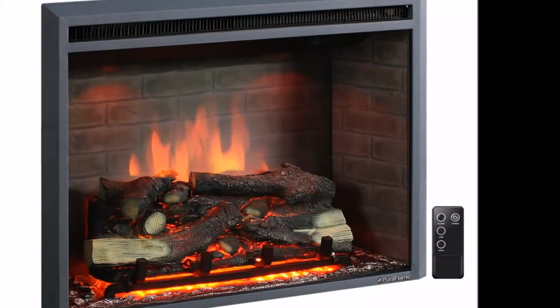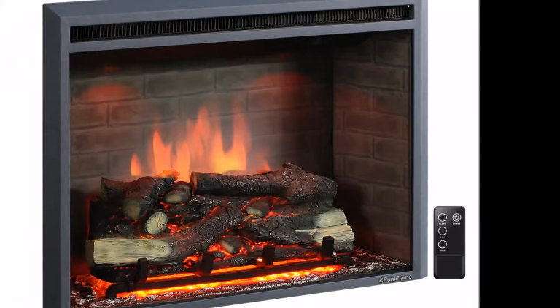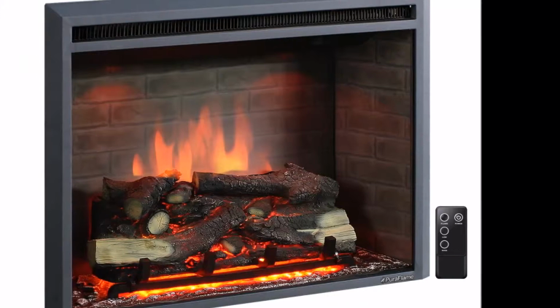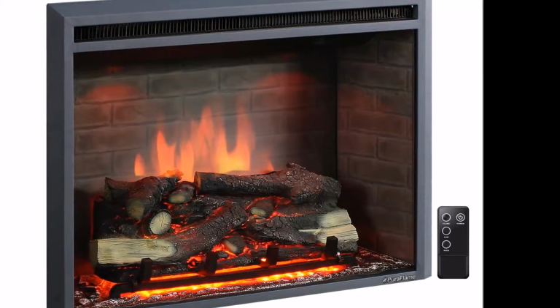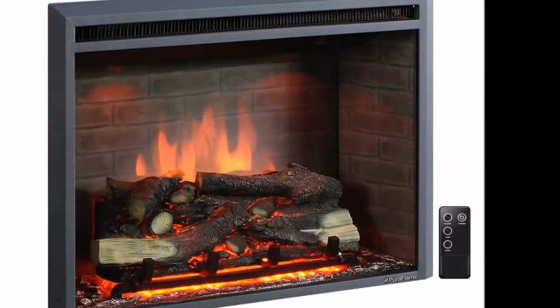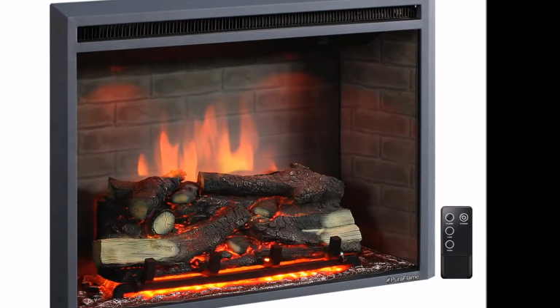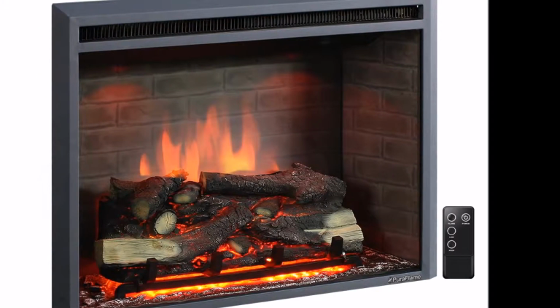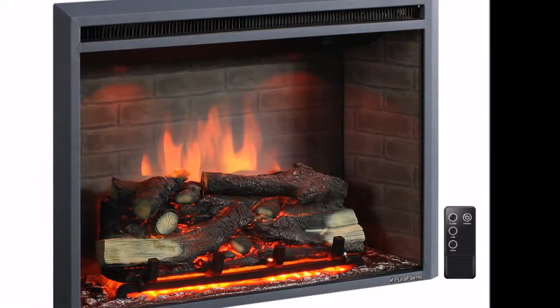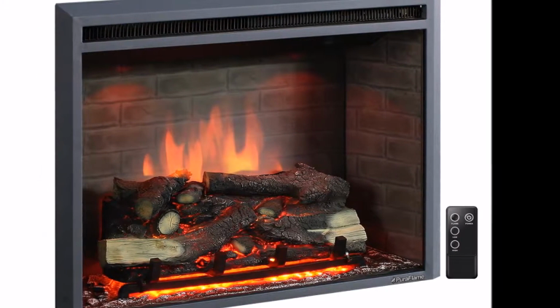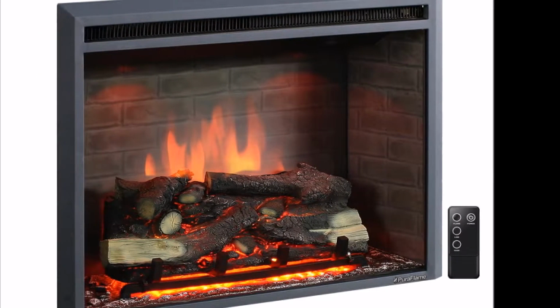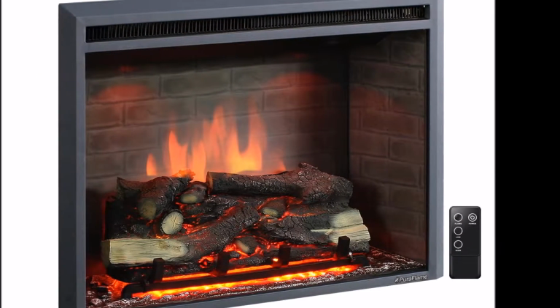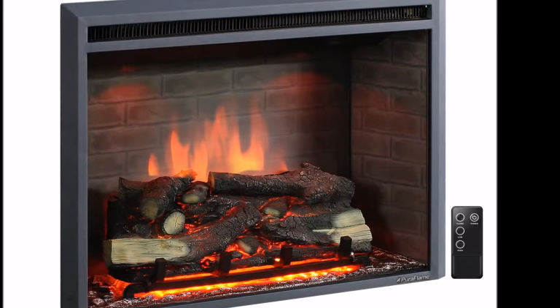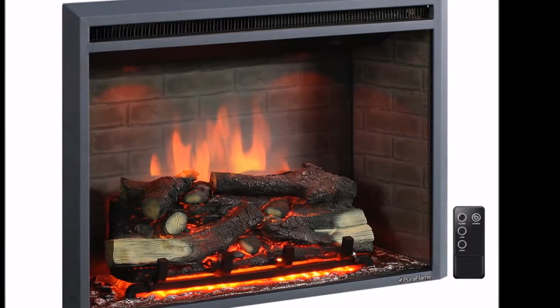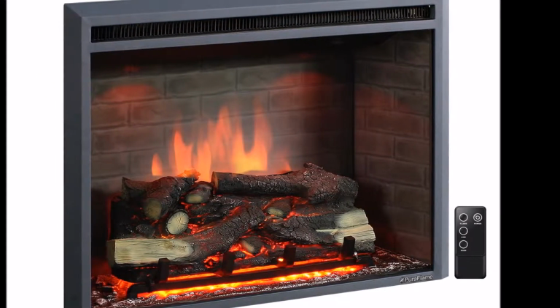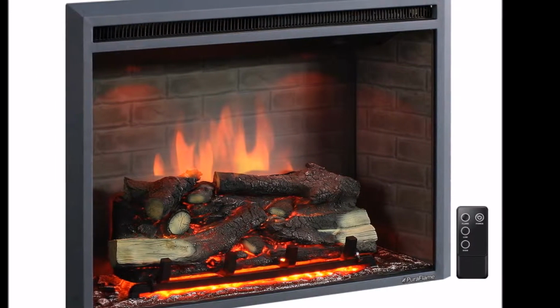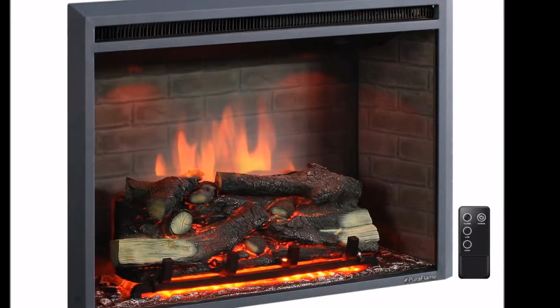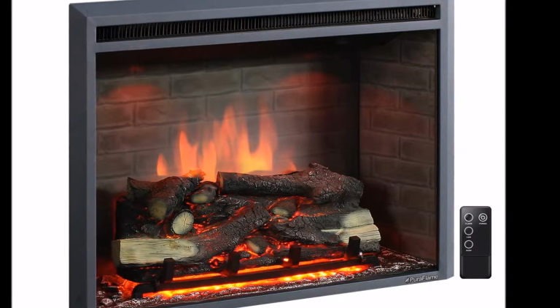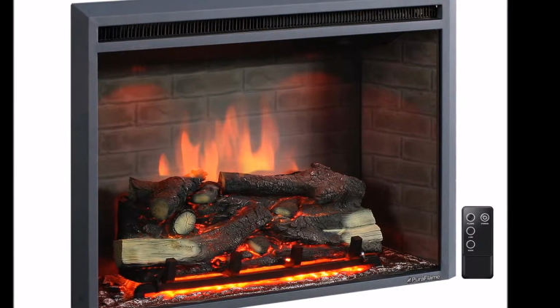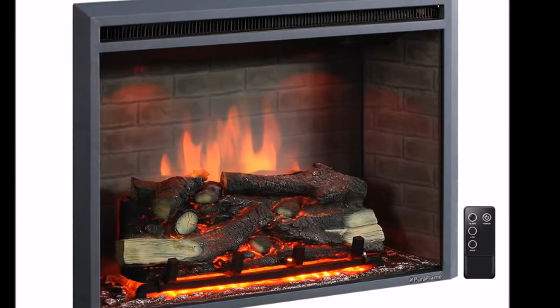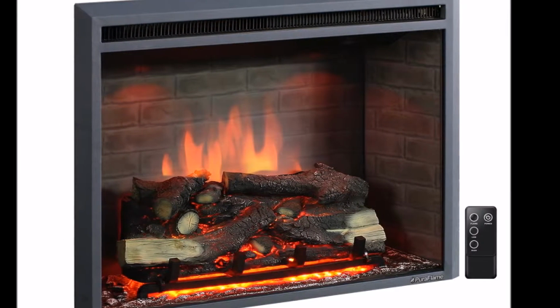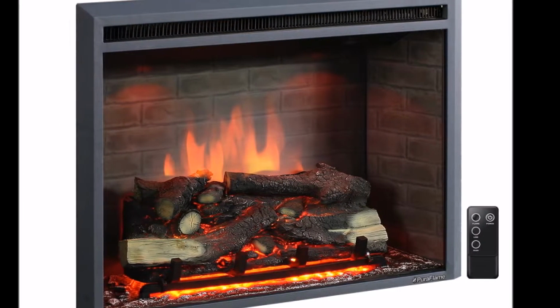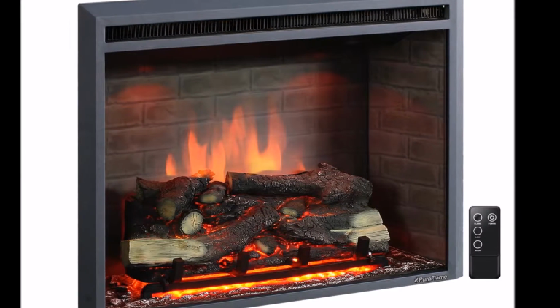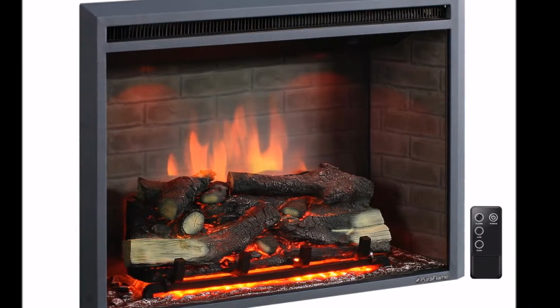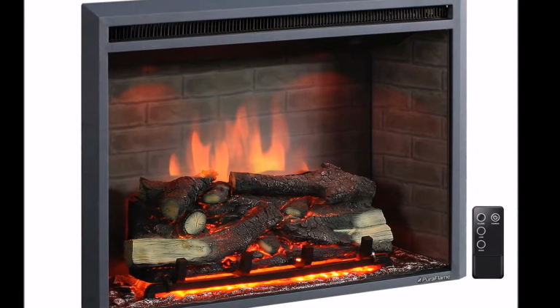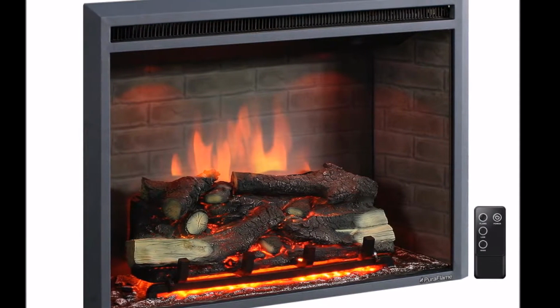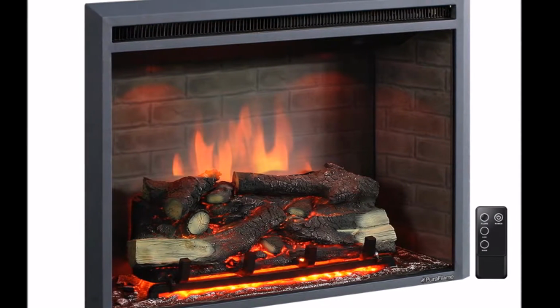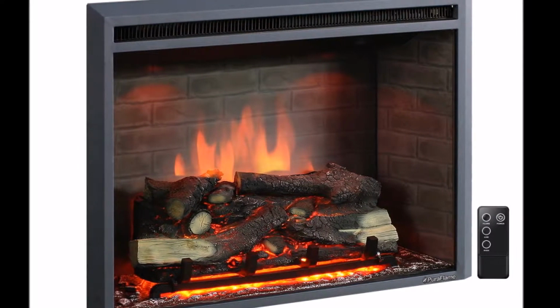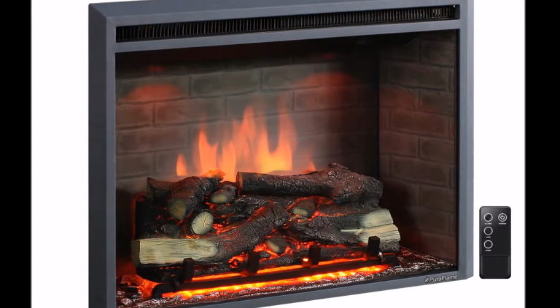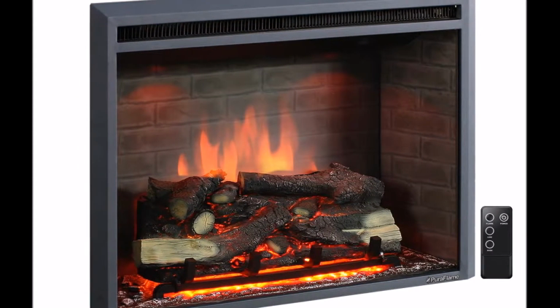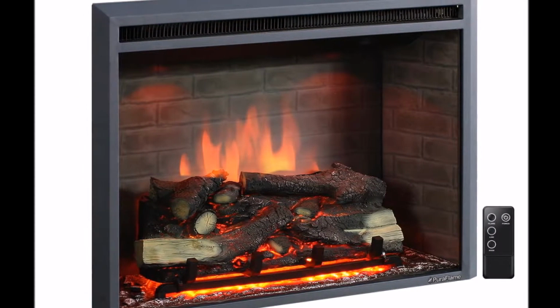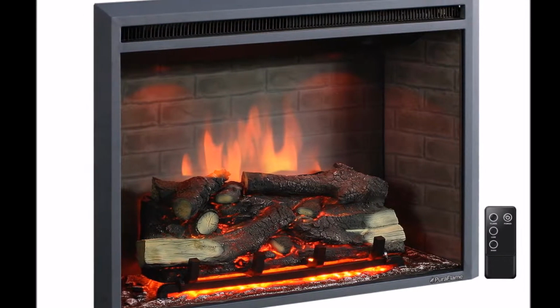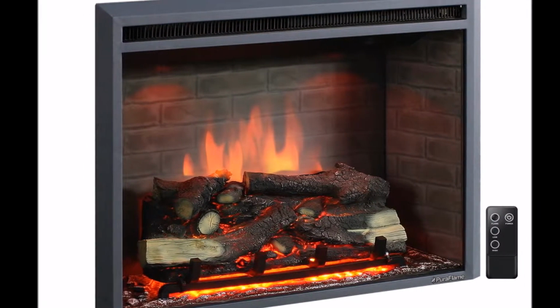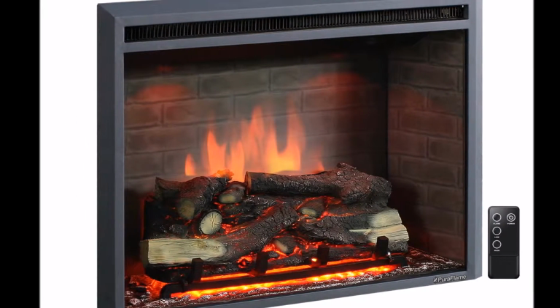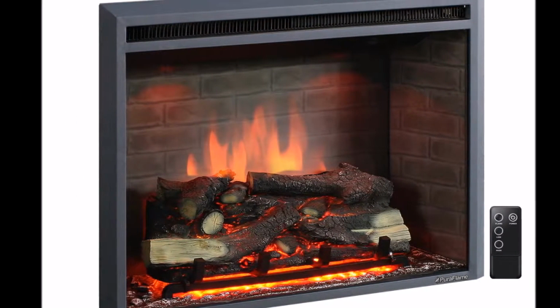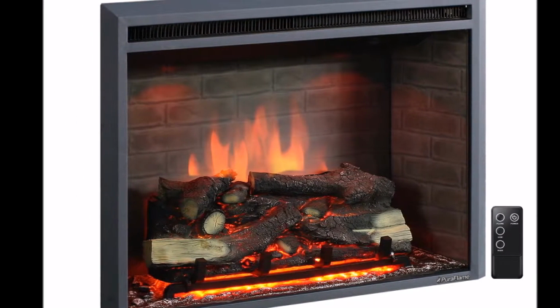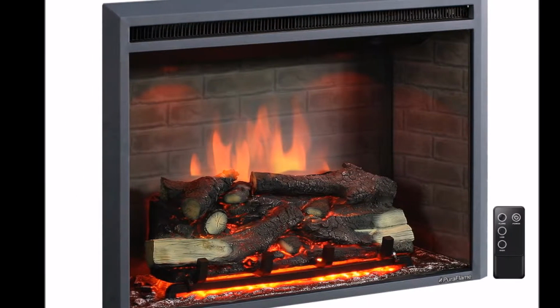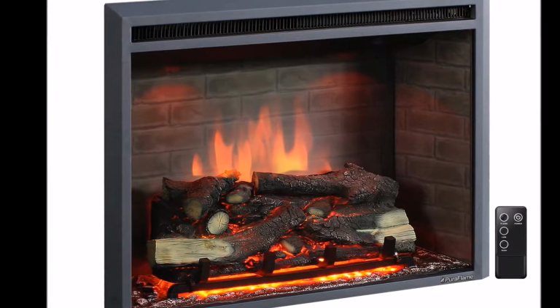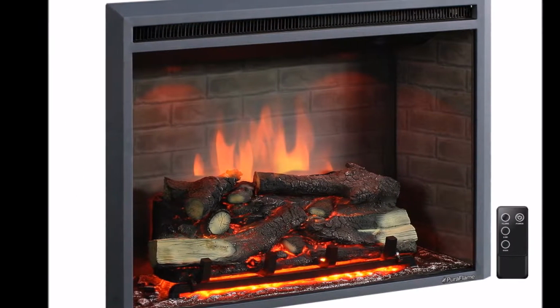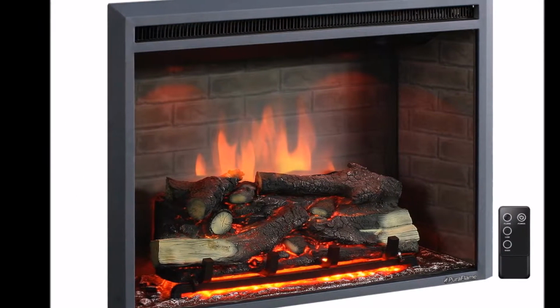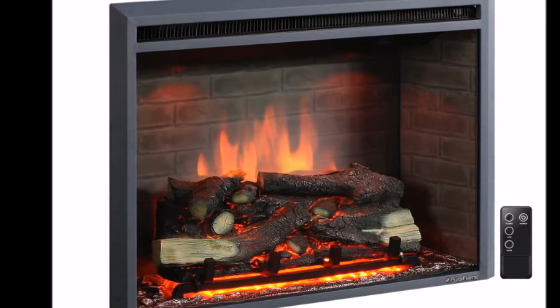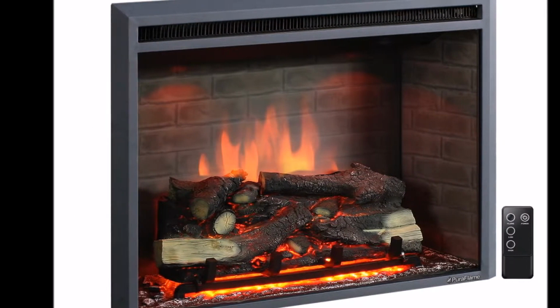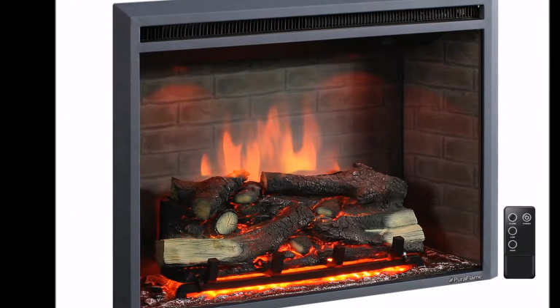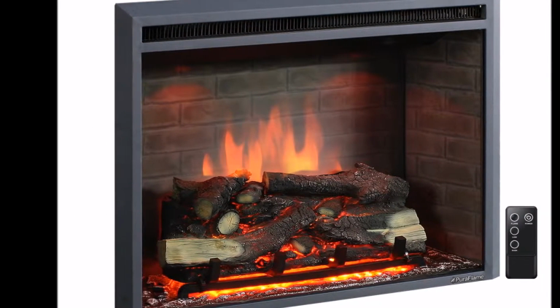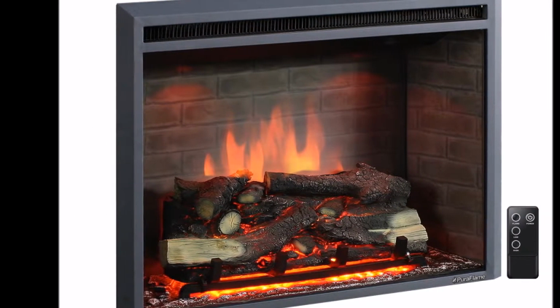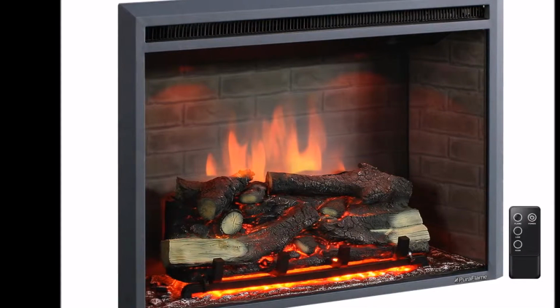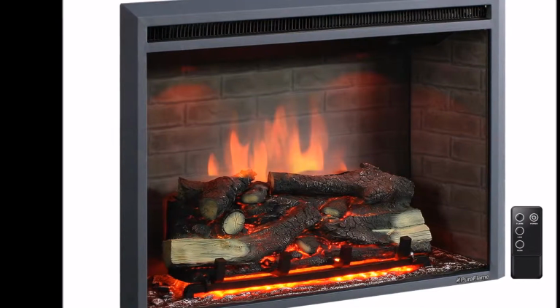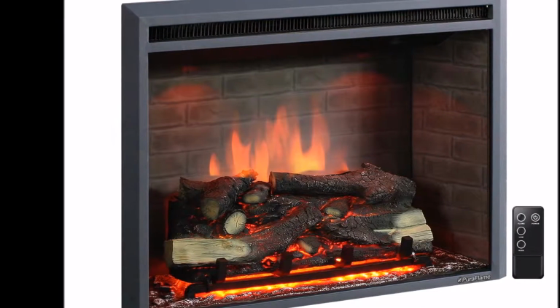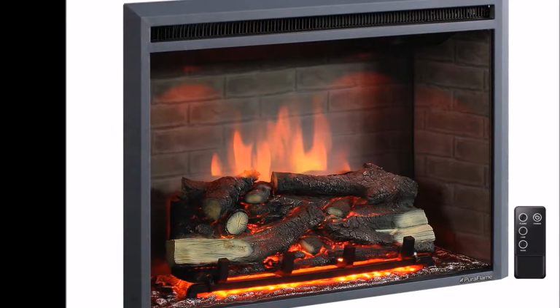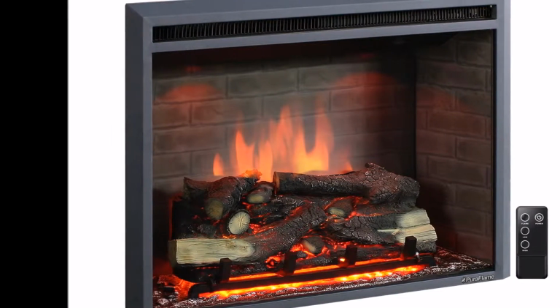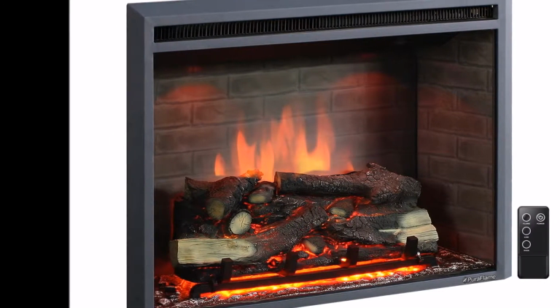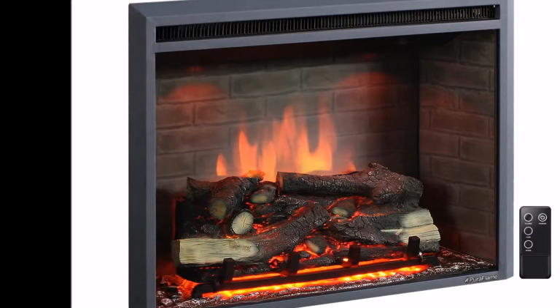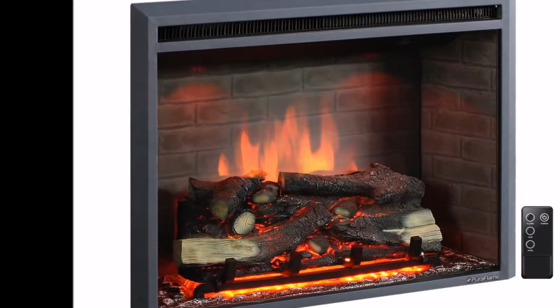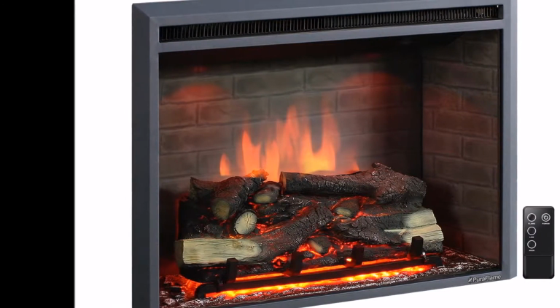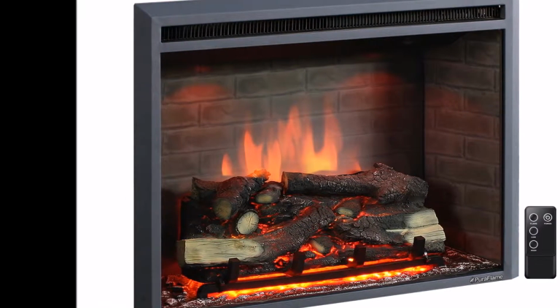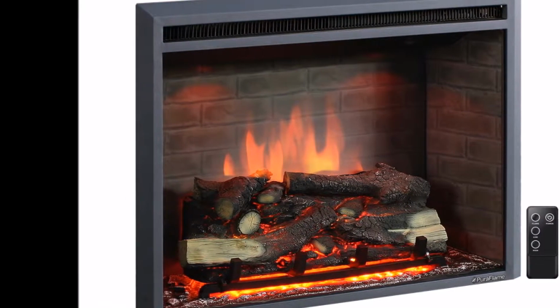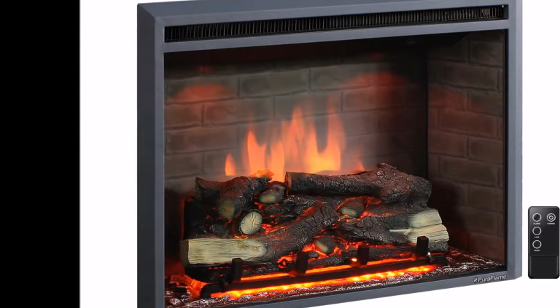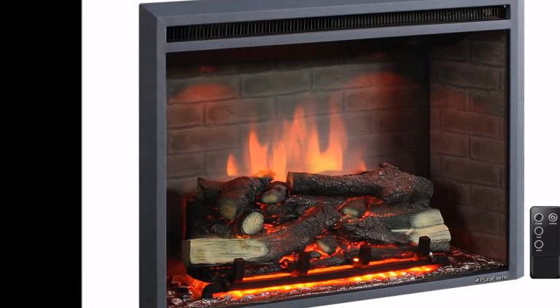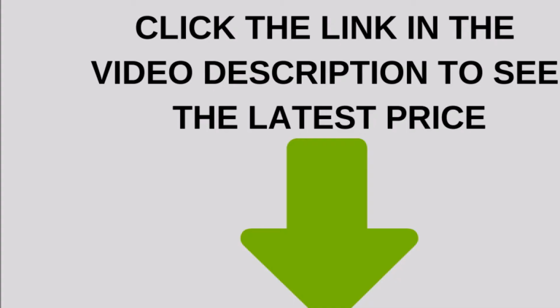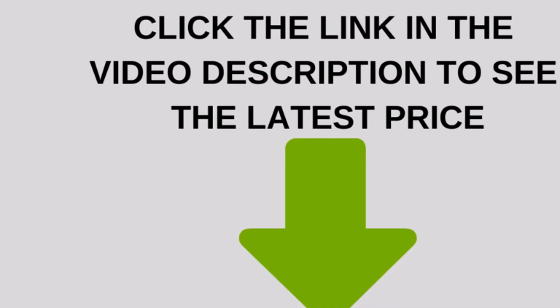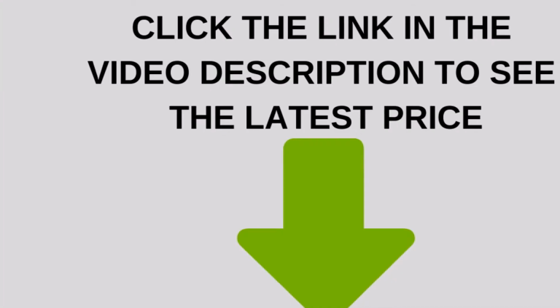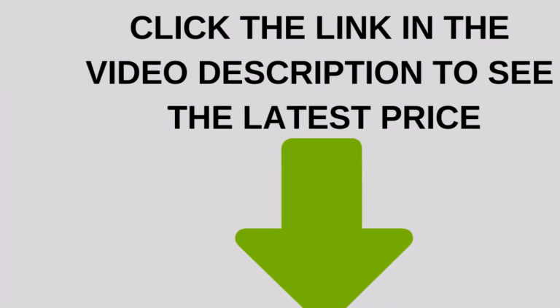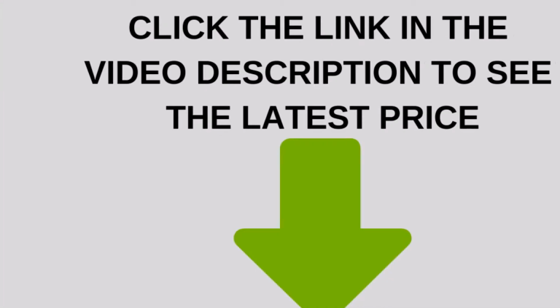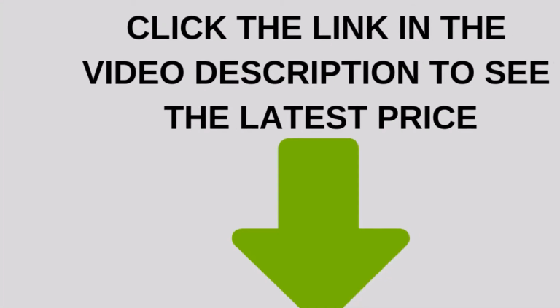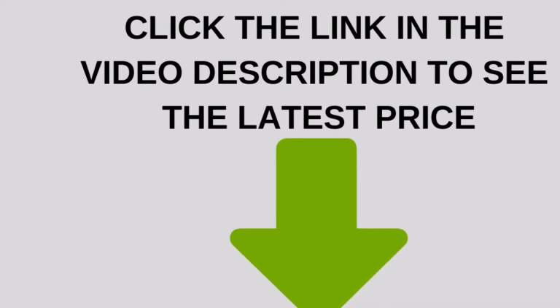The Puraflame Western Embedded Electric Fireplace is an energy-saving LED, beautiful and classic heater with slim remote control.